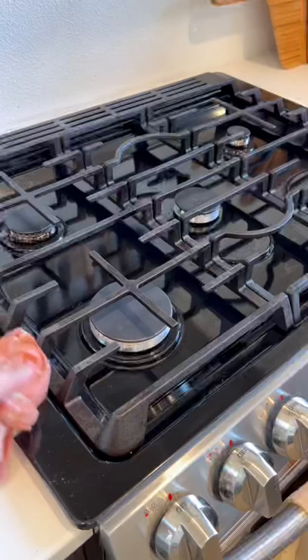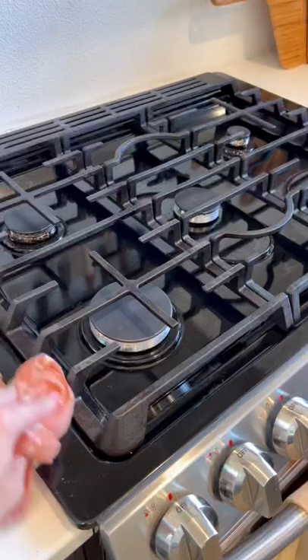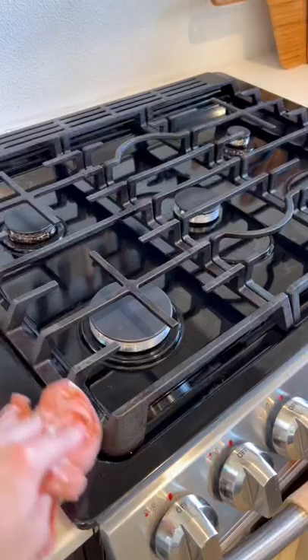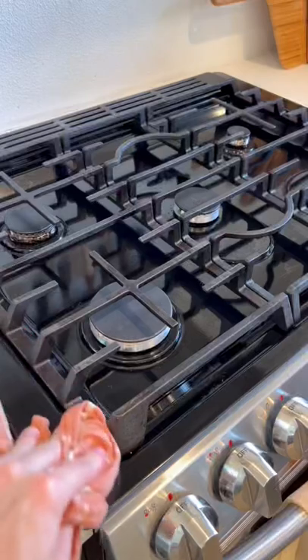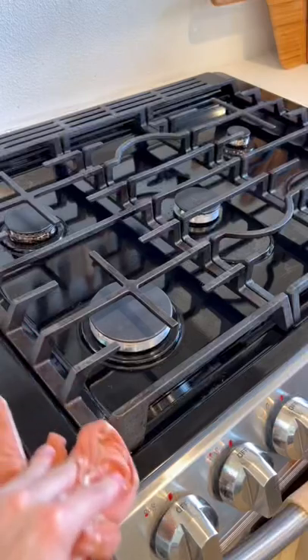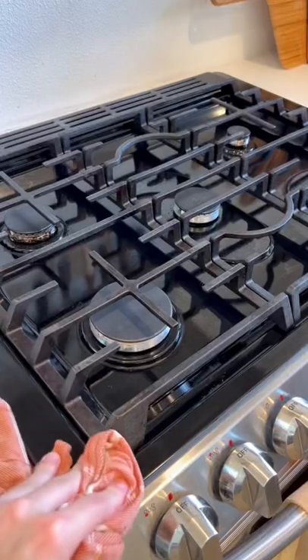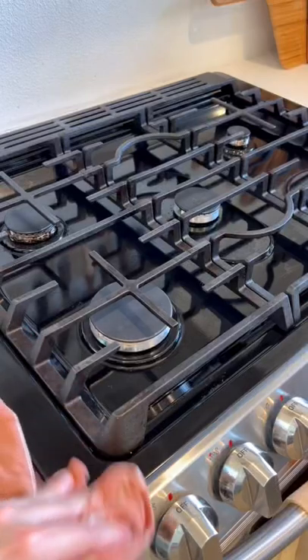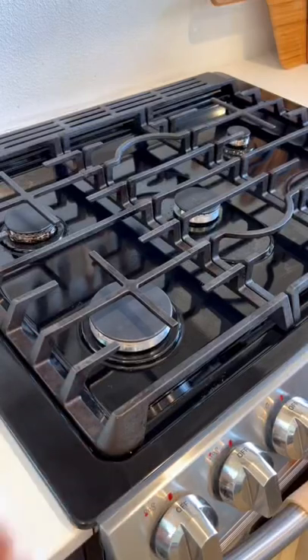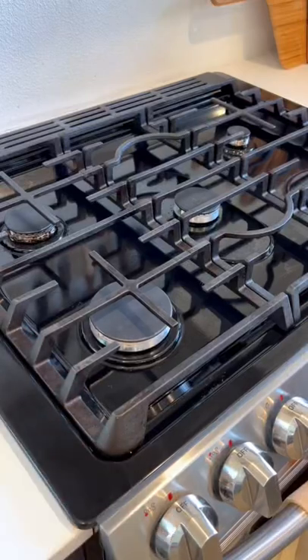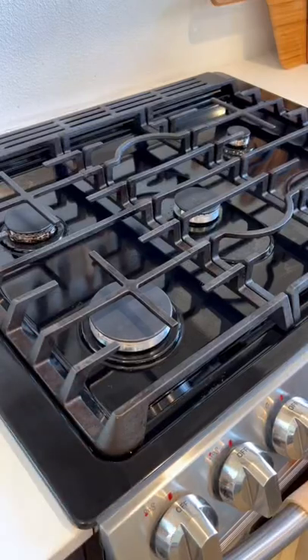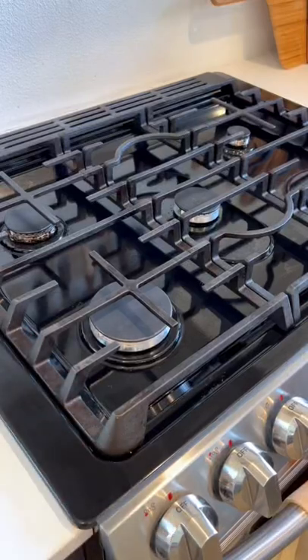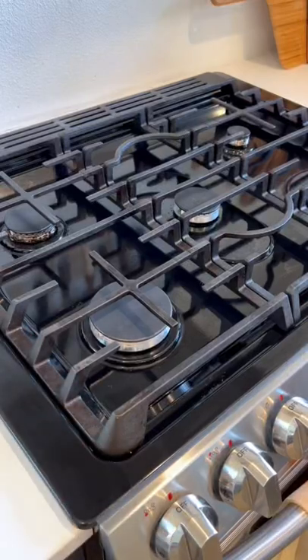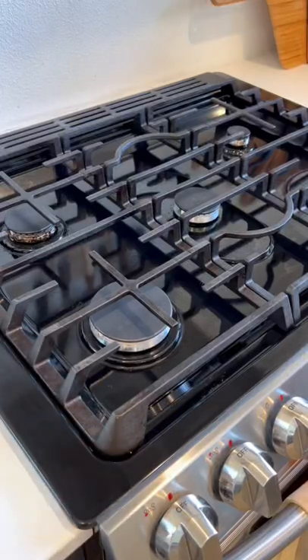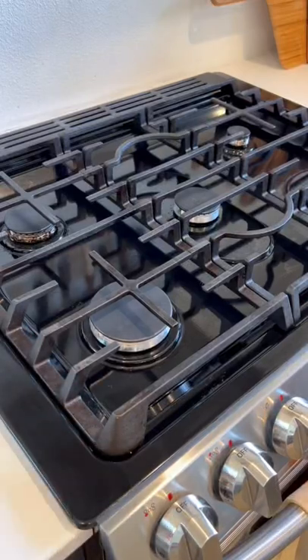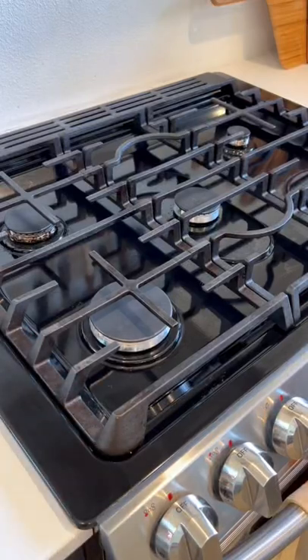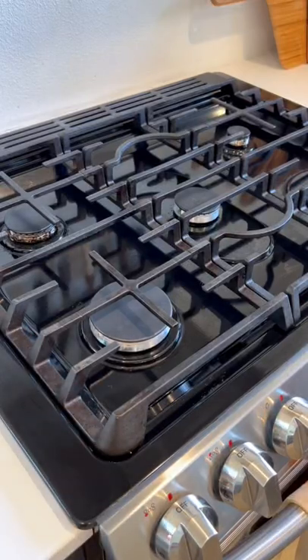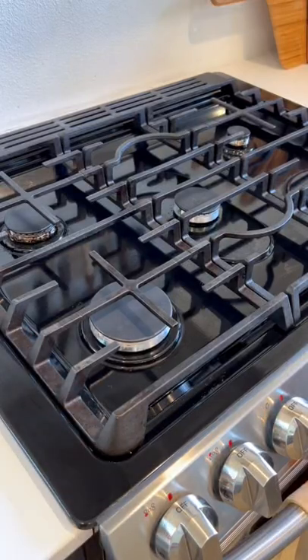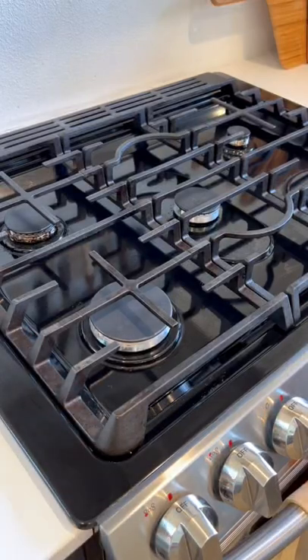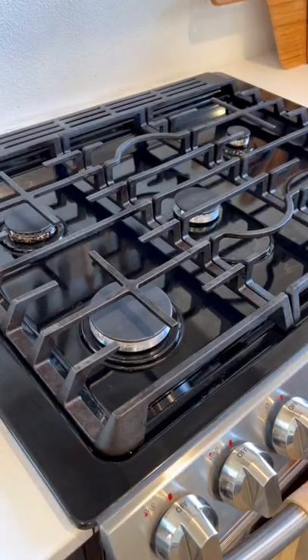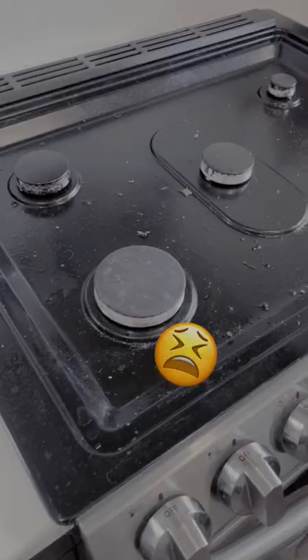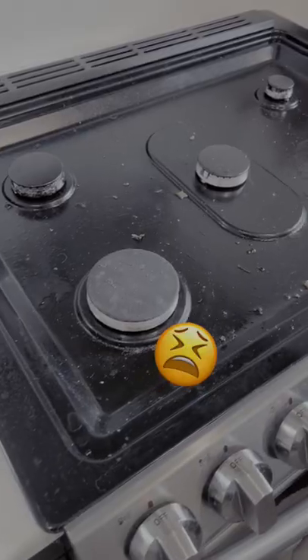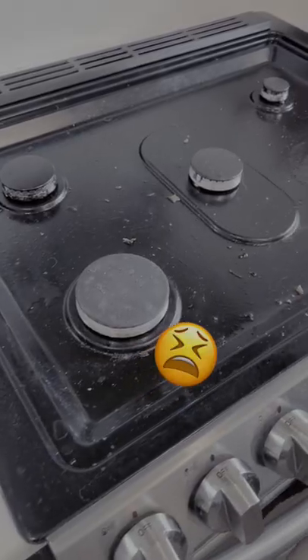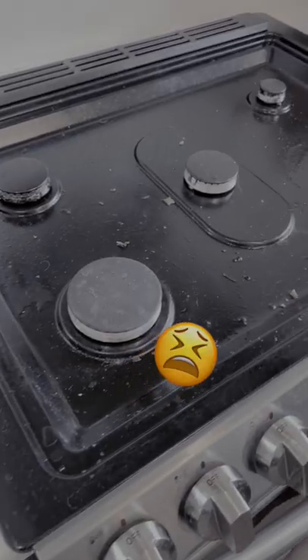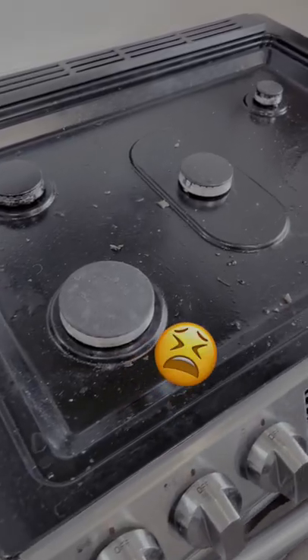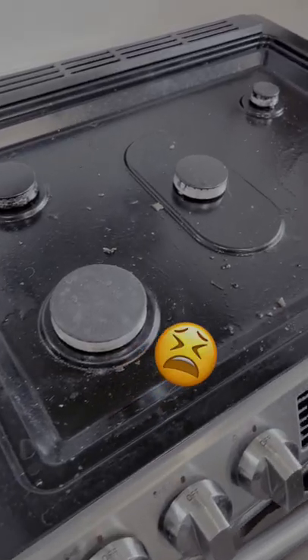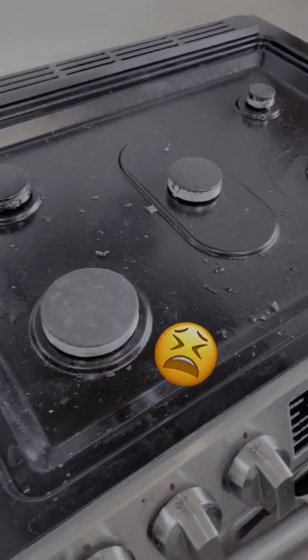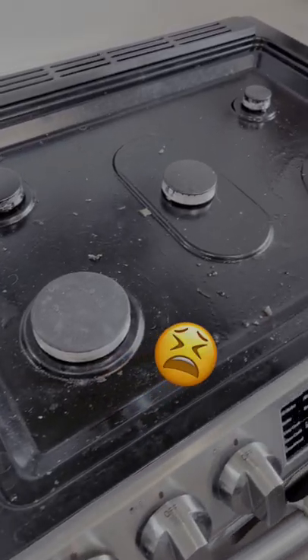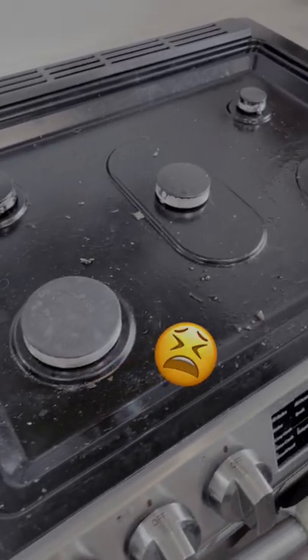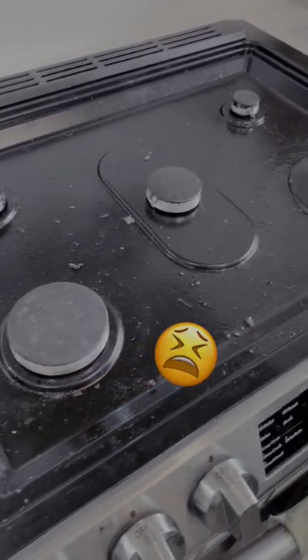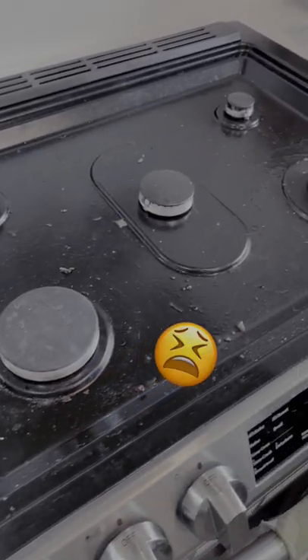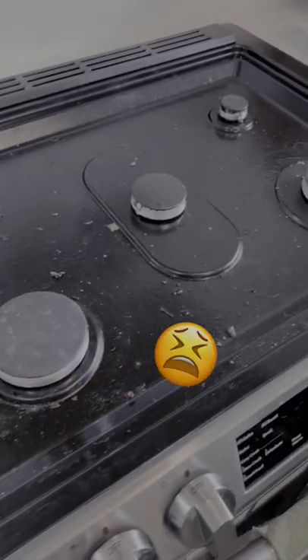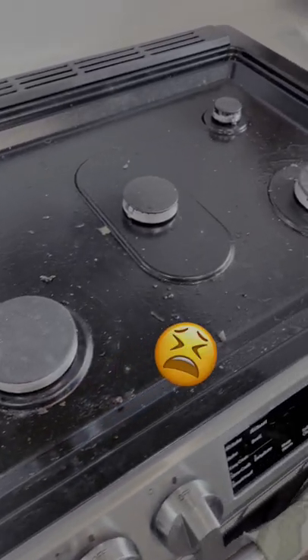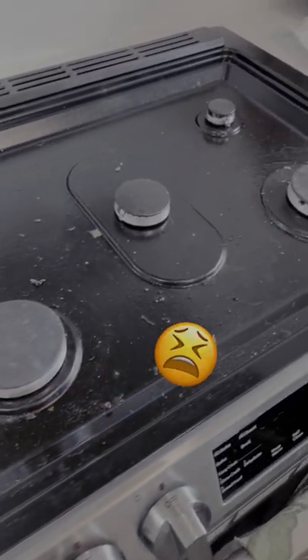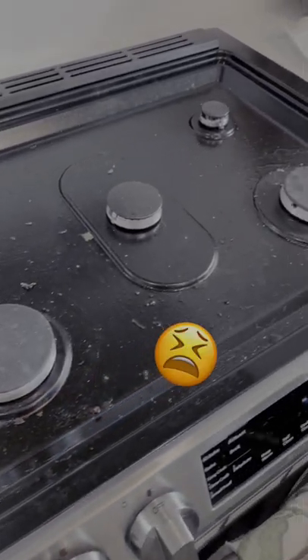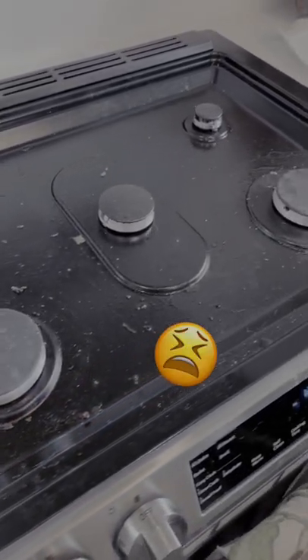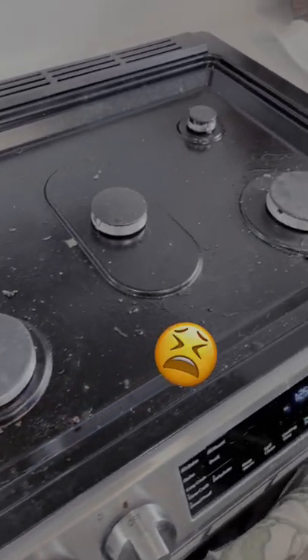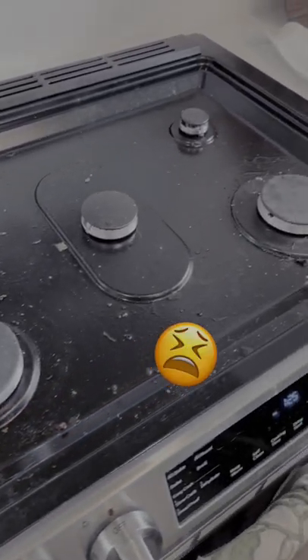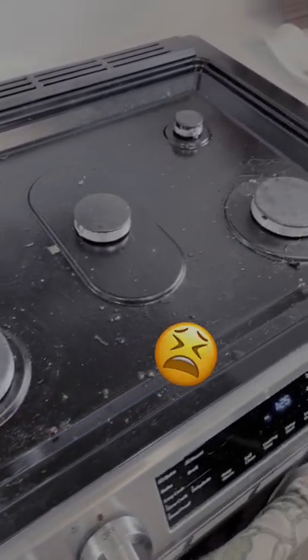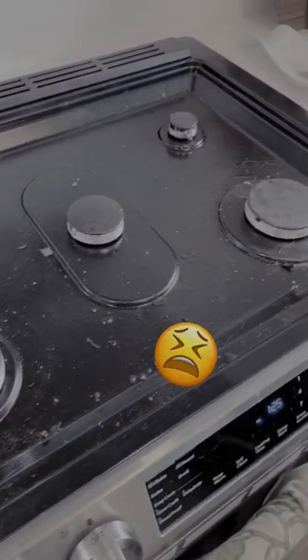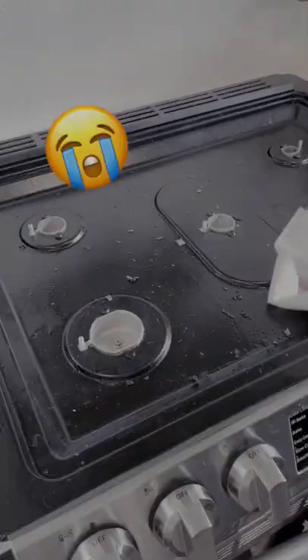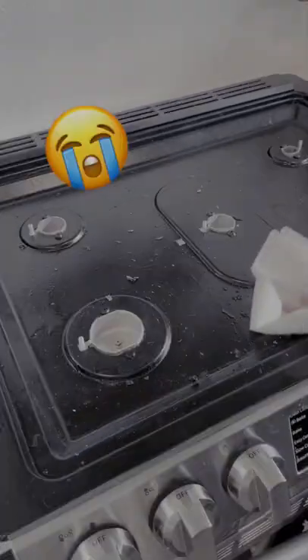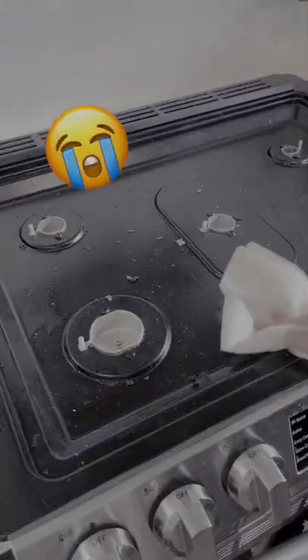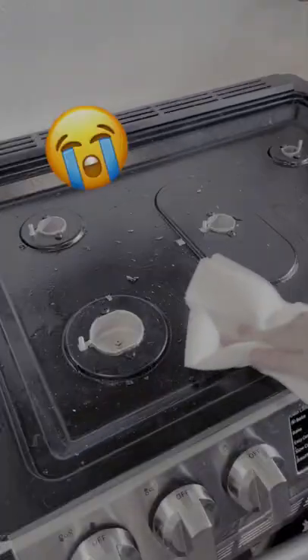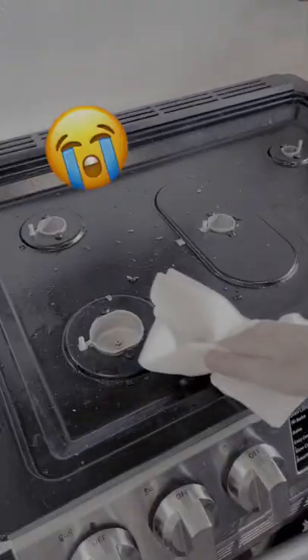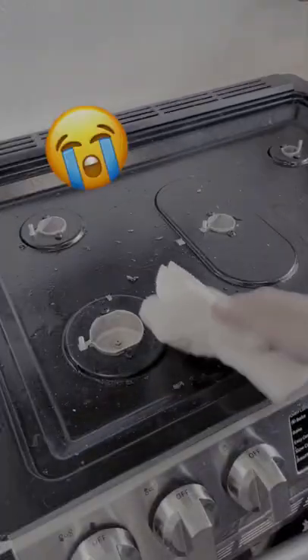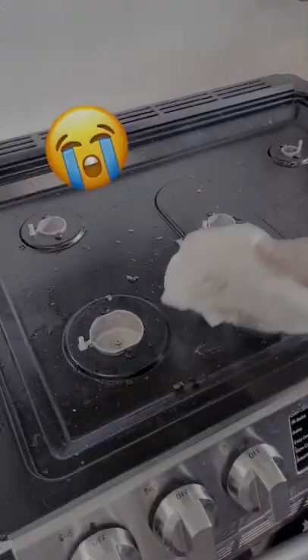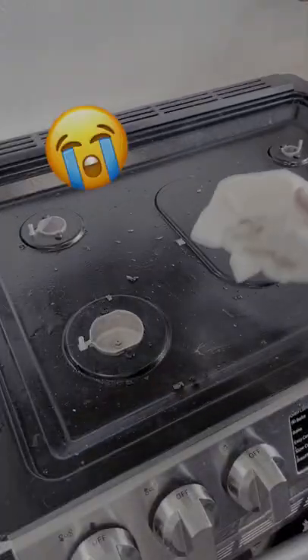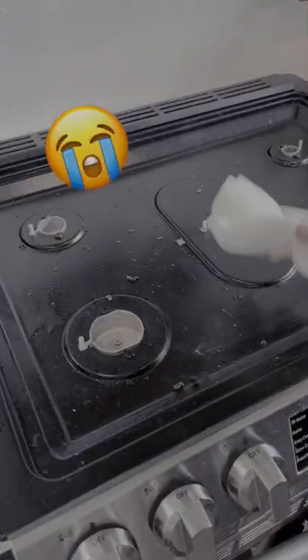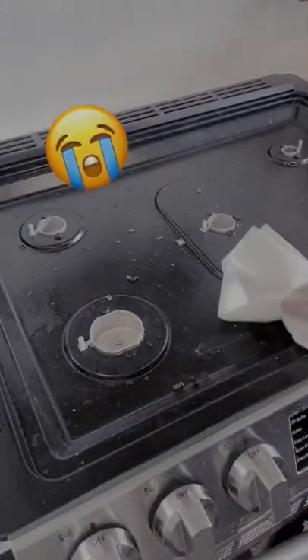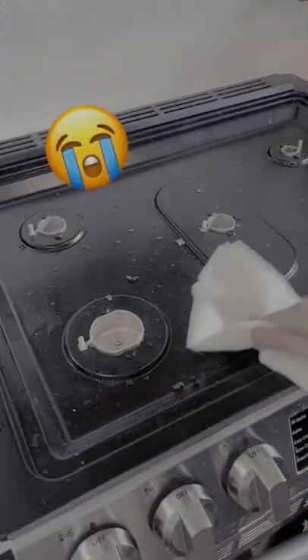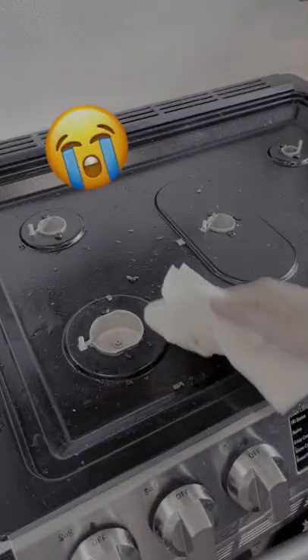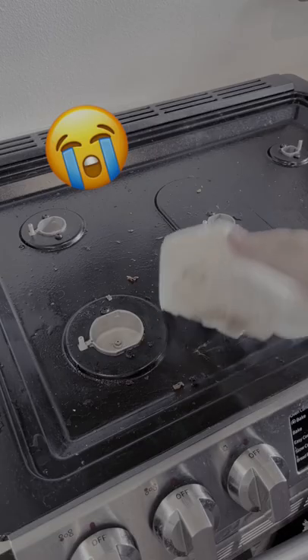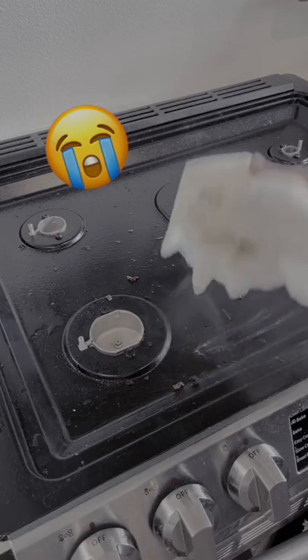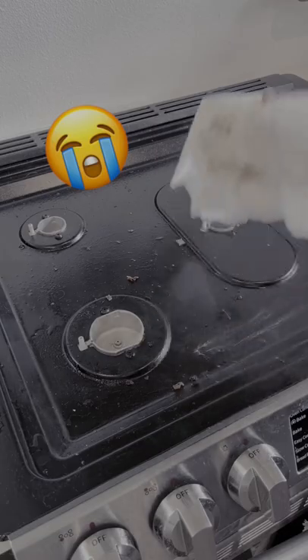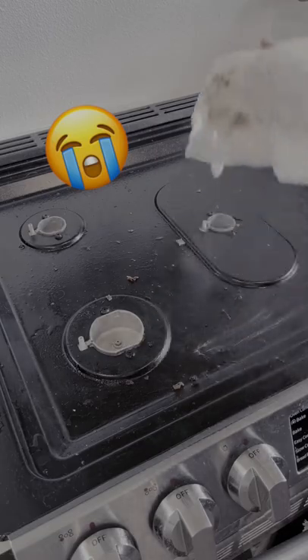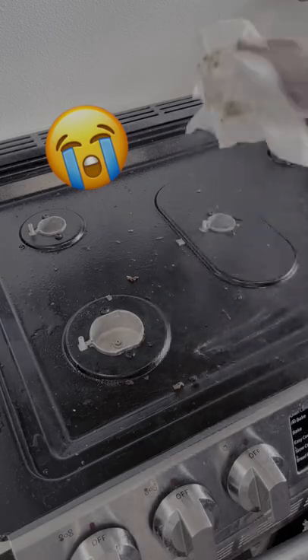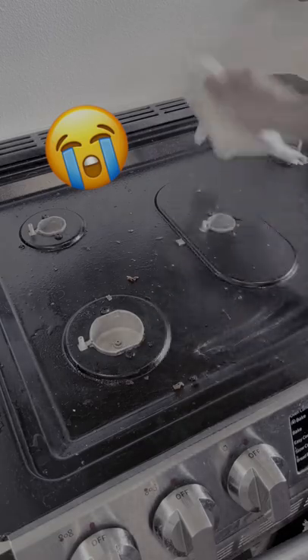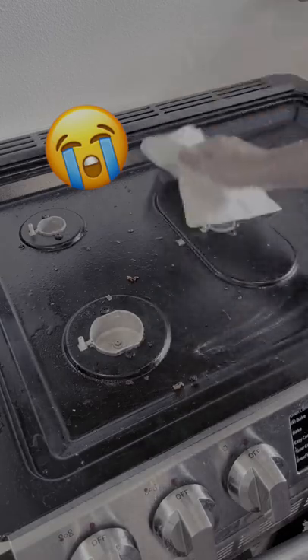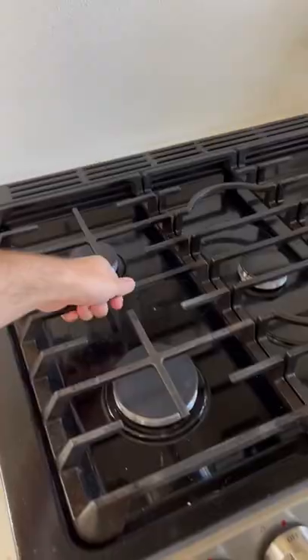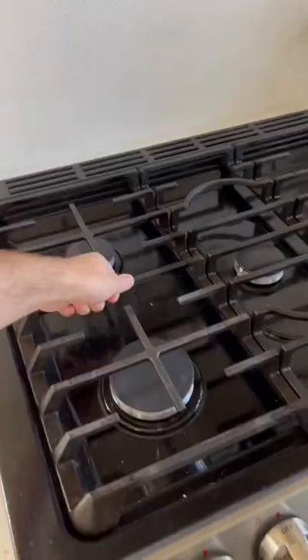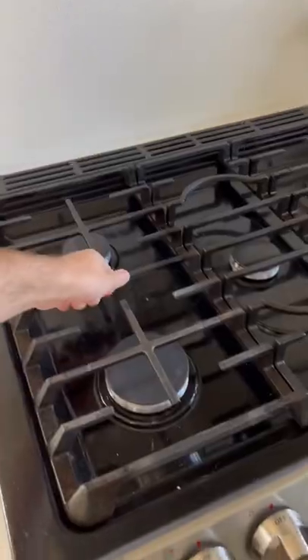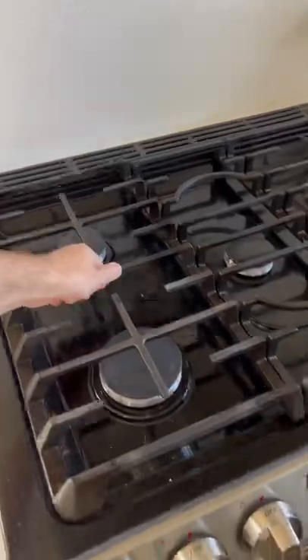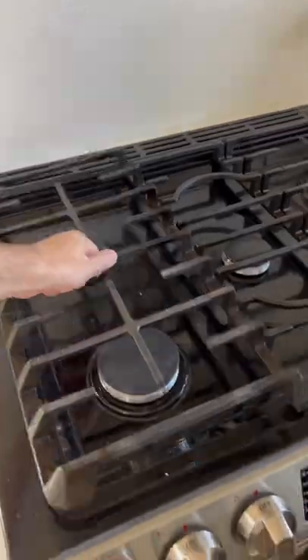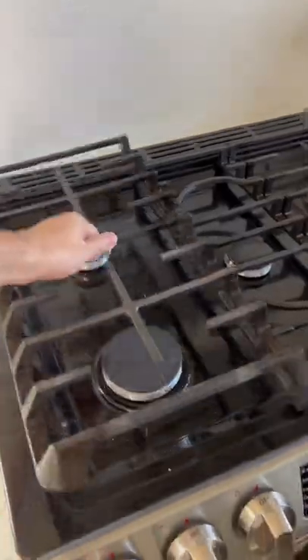Cleaning the stovetop — it's got to be the task I hate the most in the kitchen, but you don't want to be that roommate. Let's get to it.